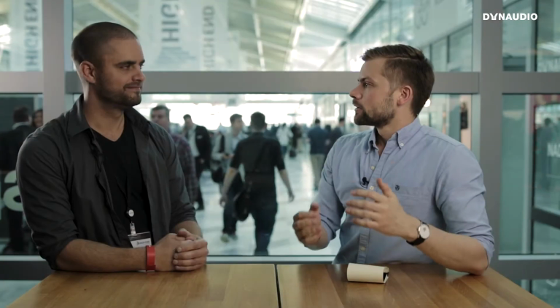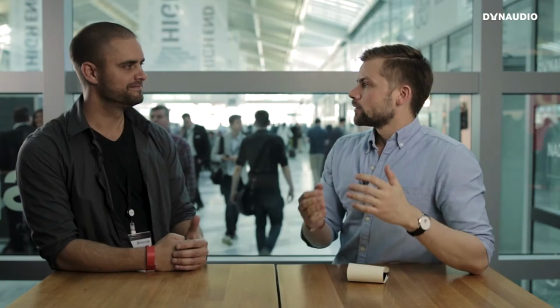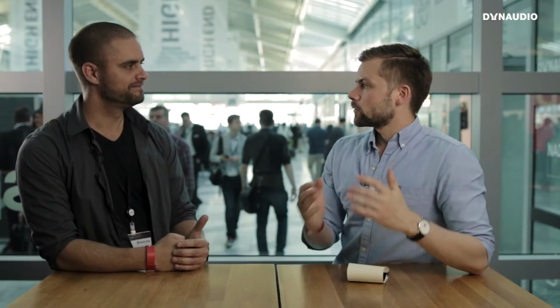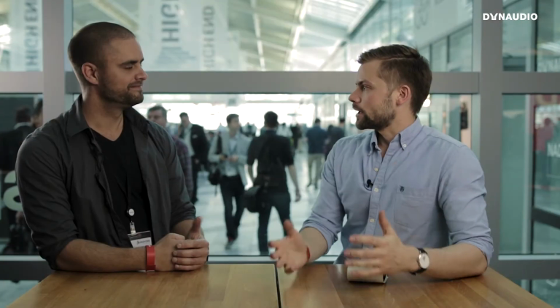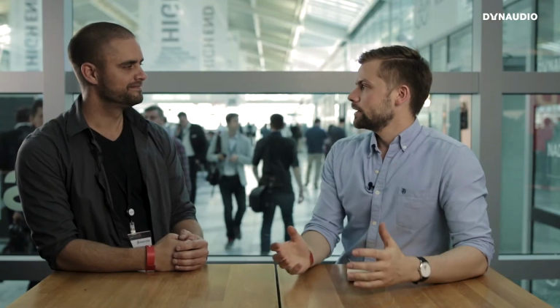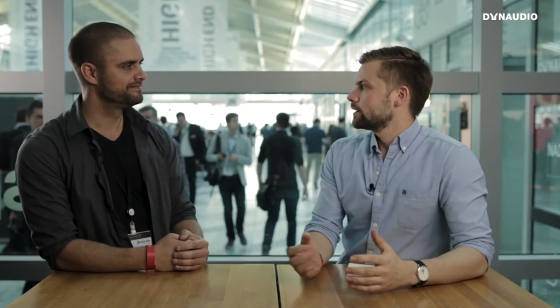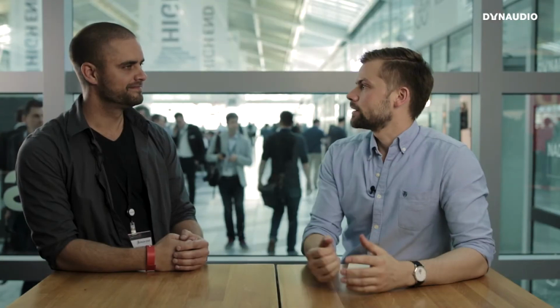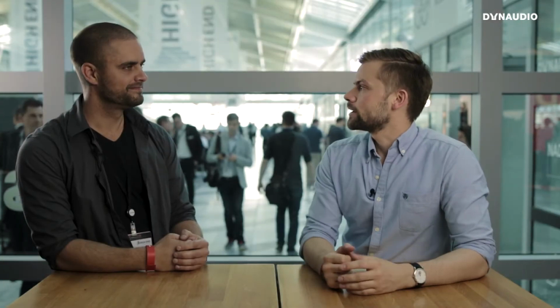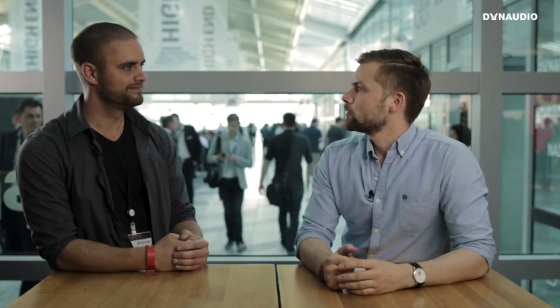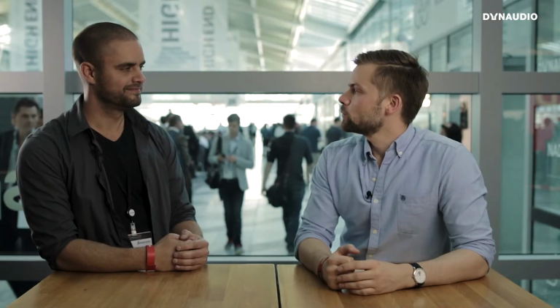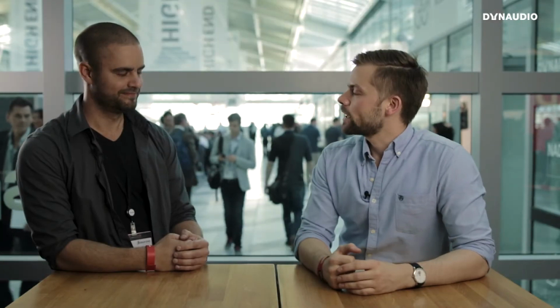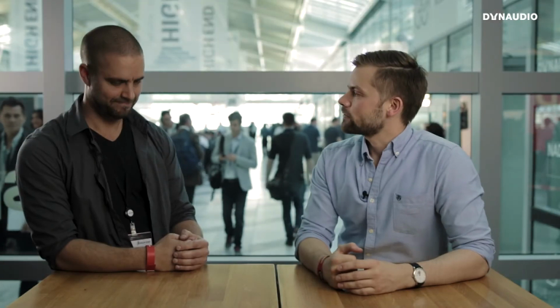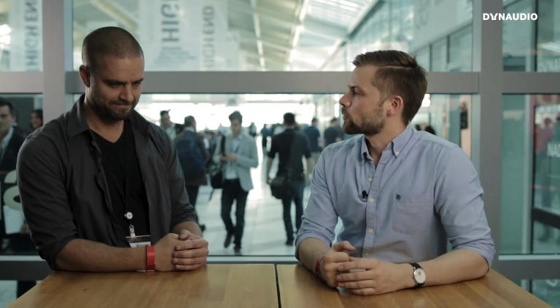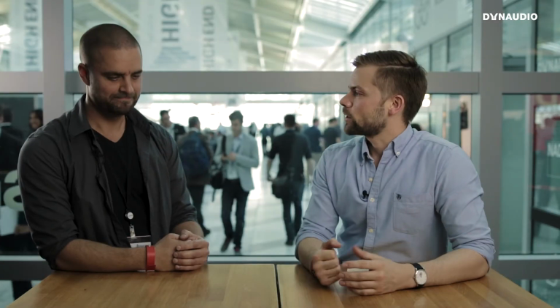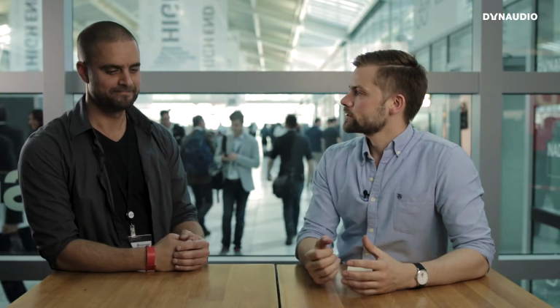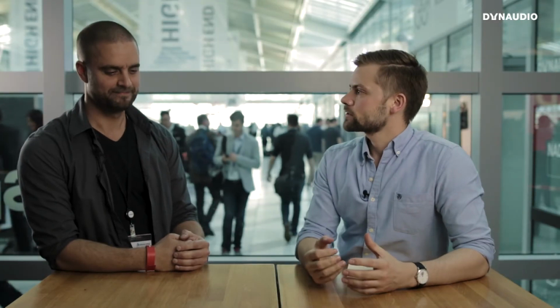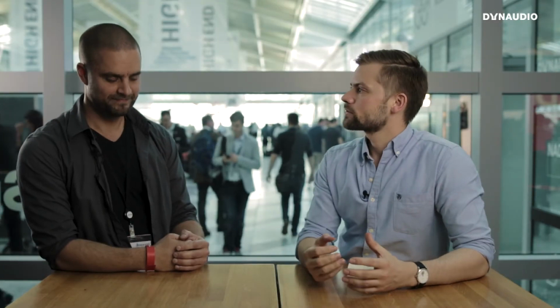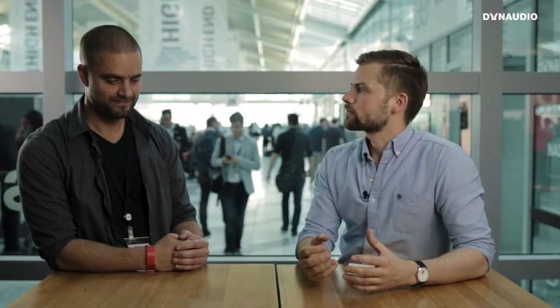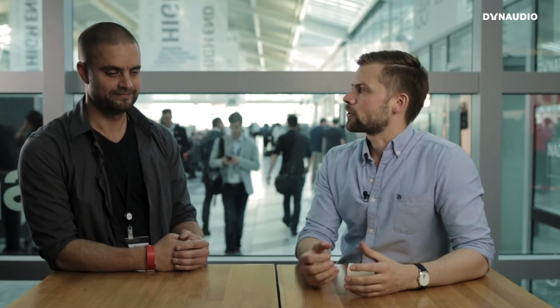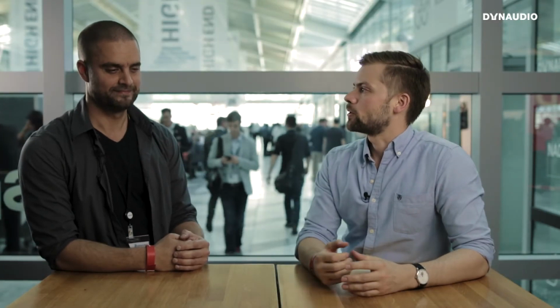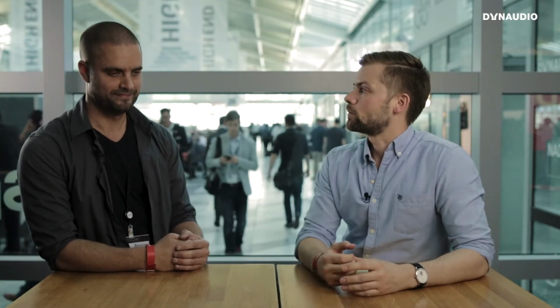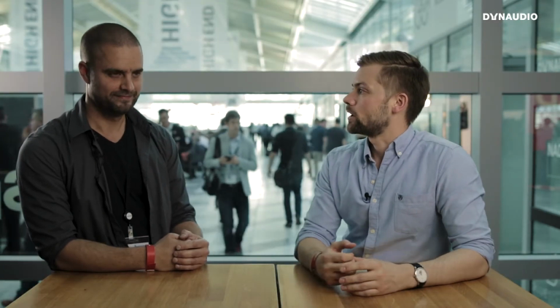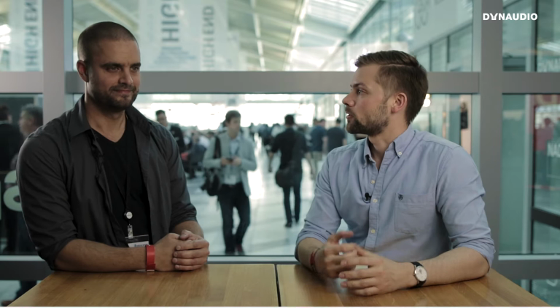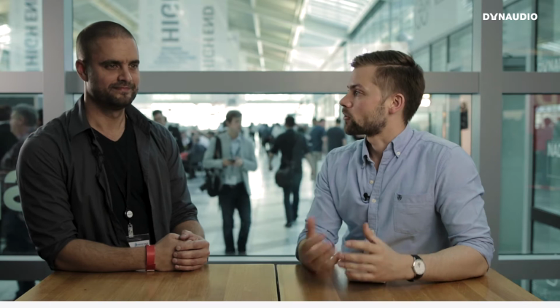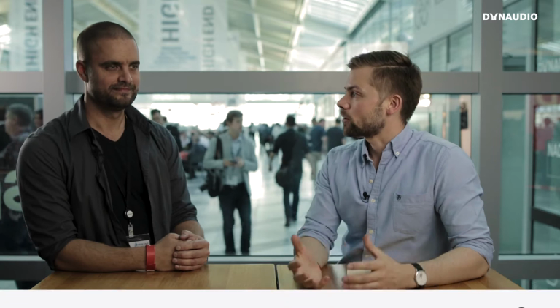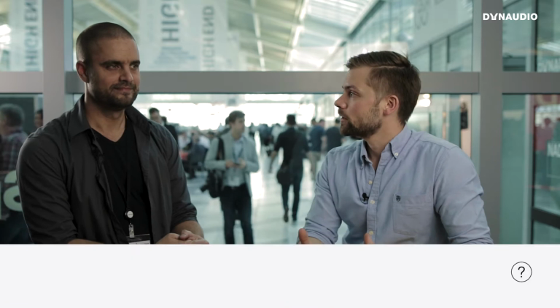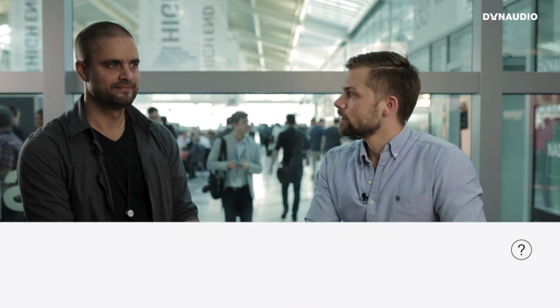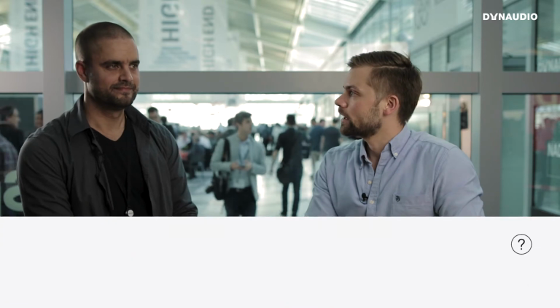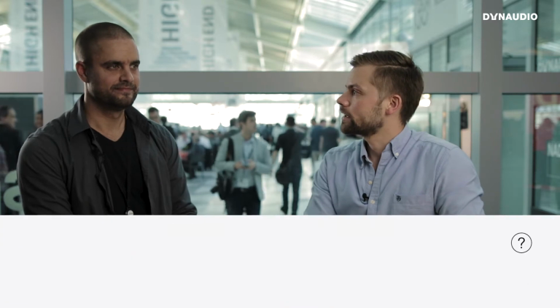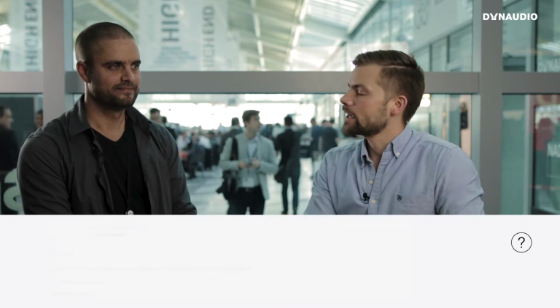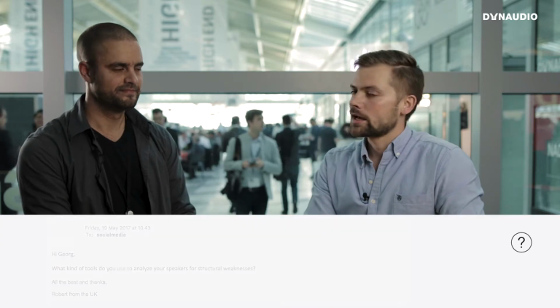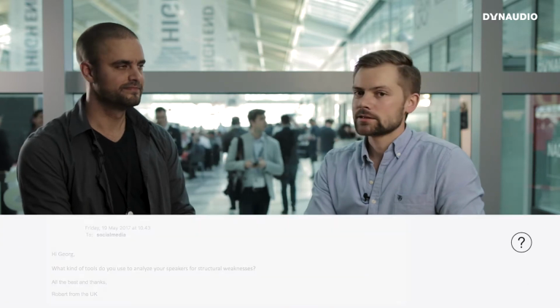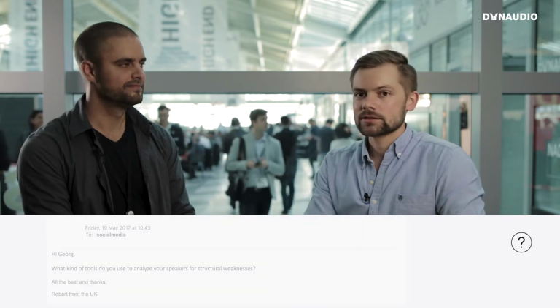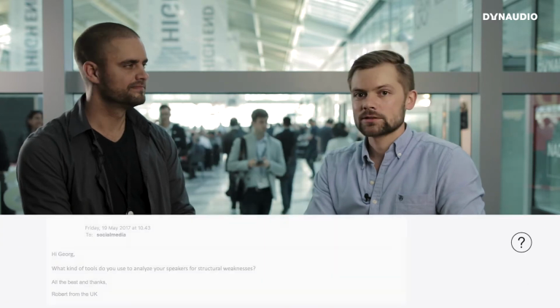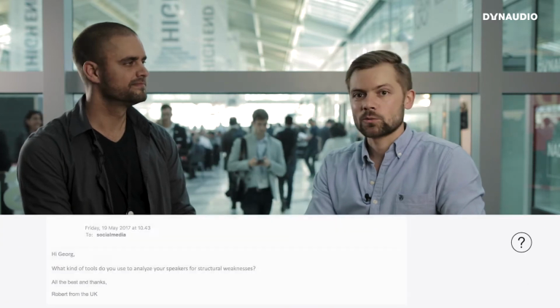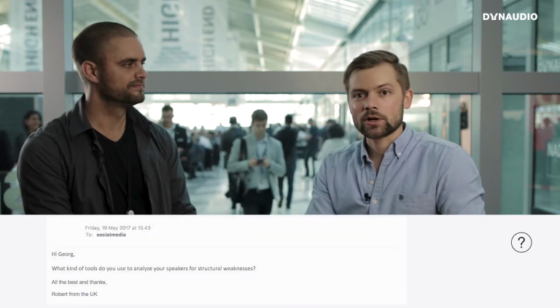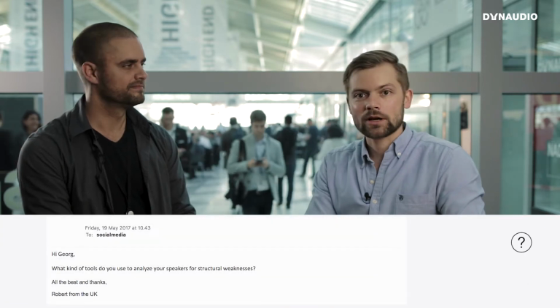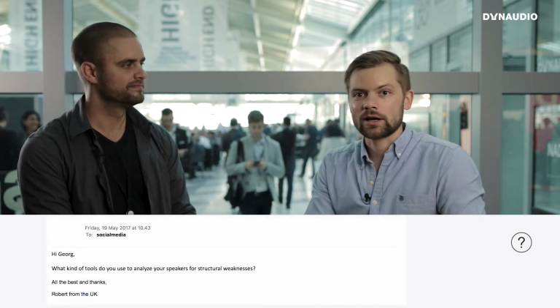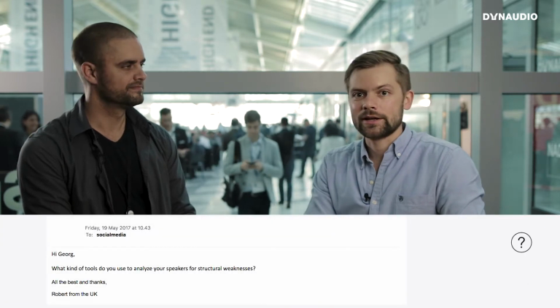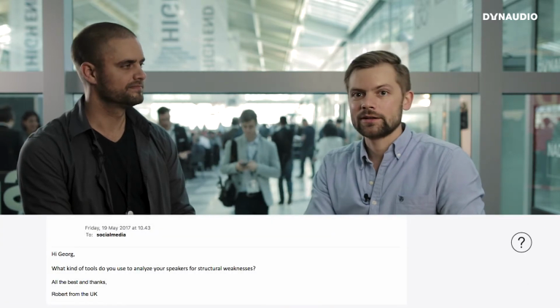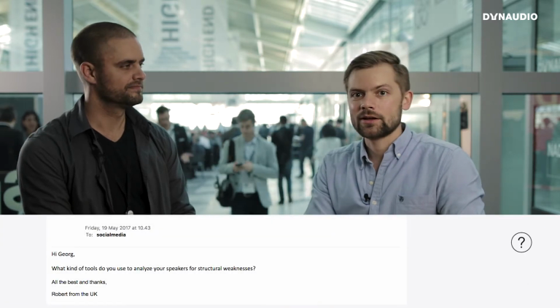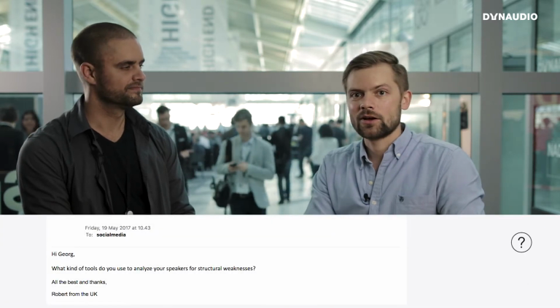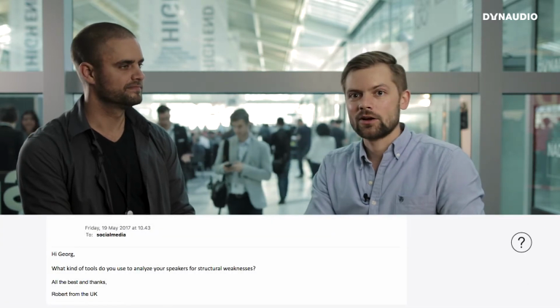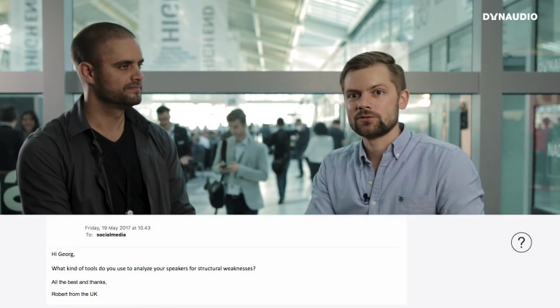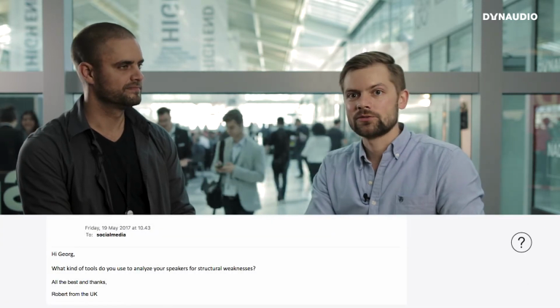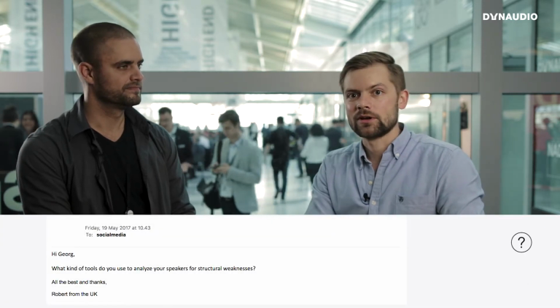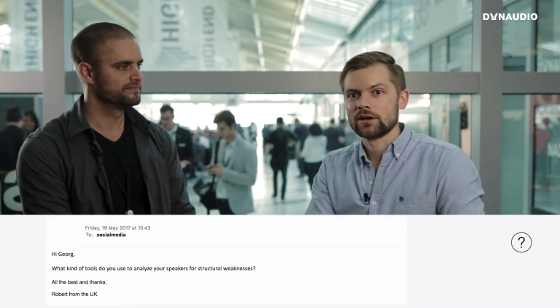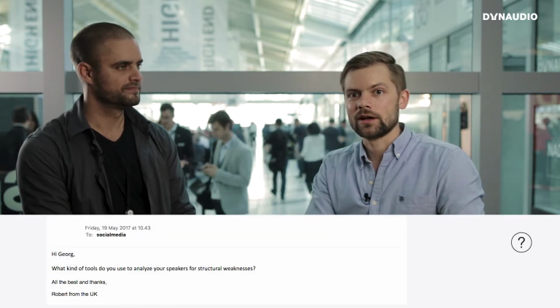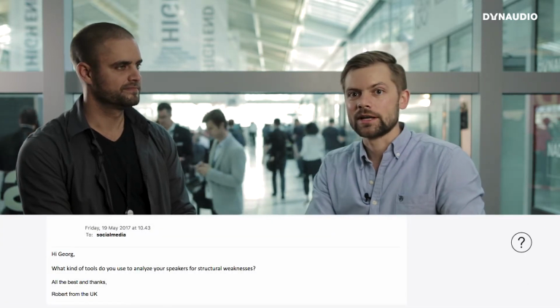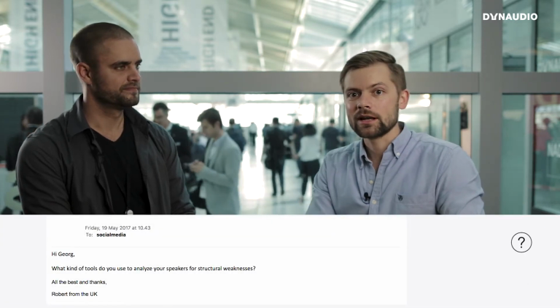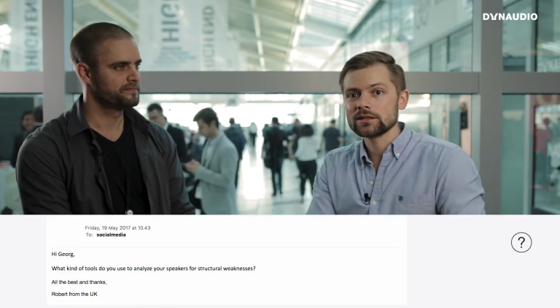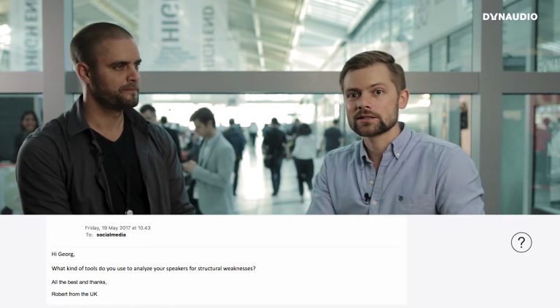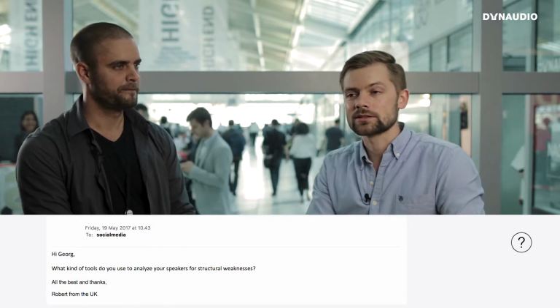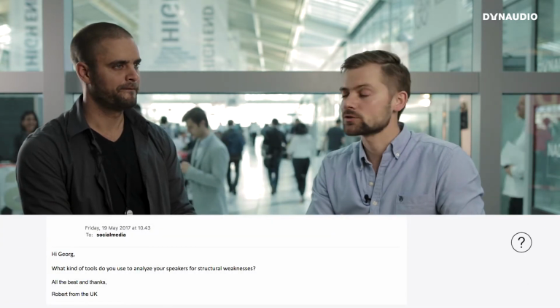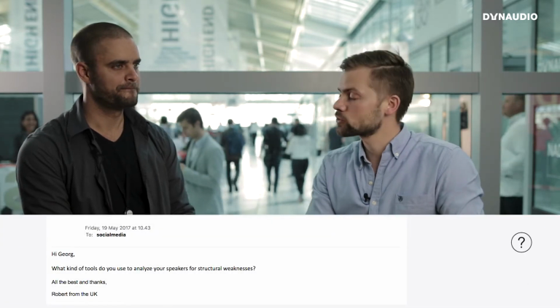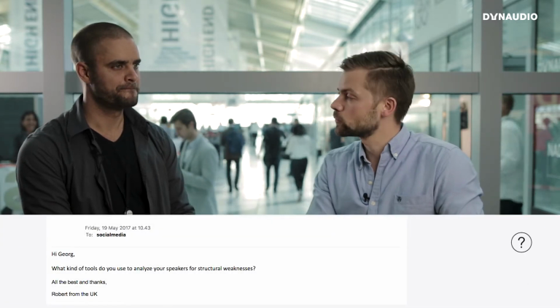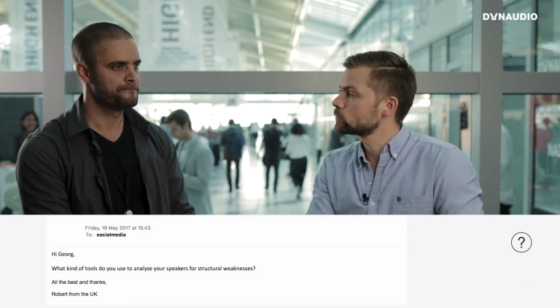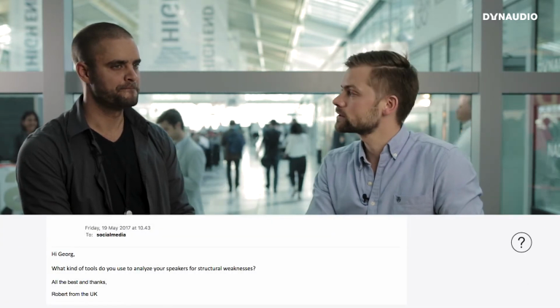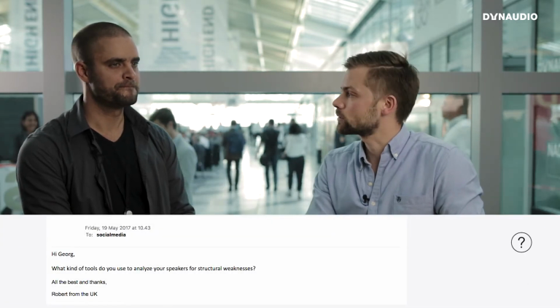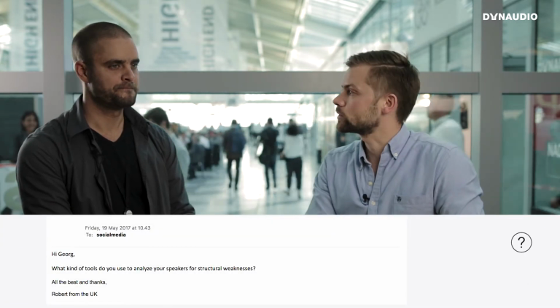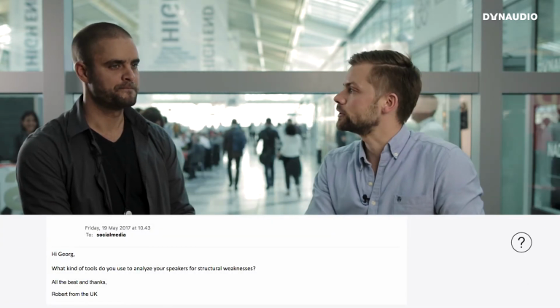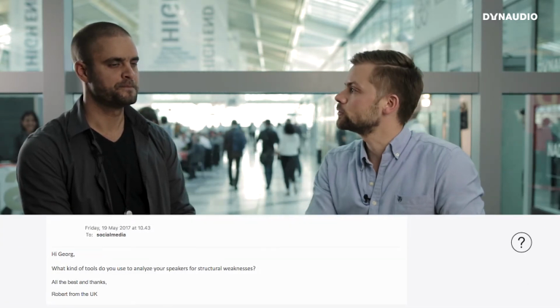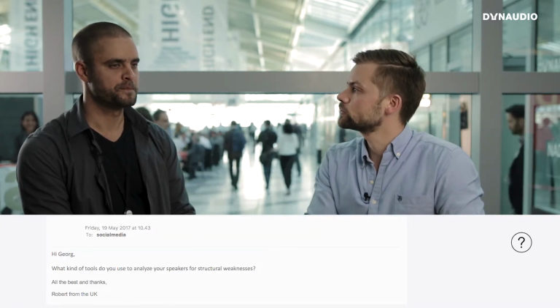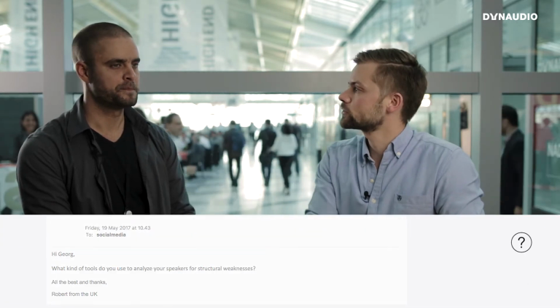Okay Geo, we have a question from Robert and he asks what kind of analysis tools that we use.